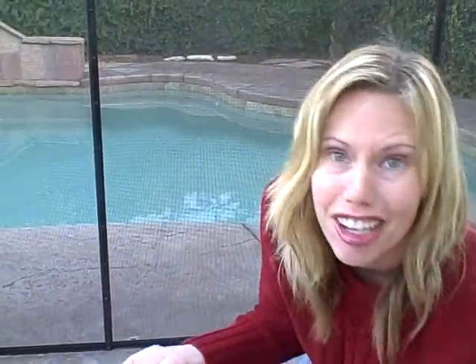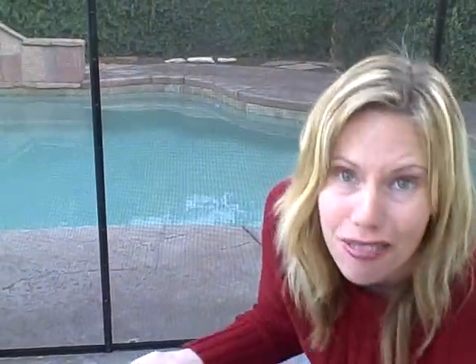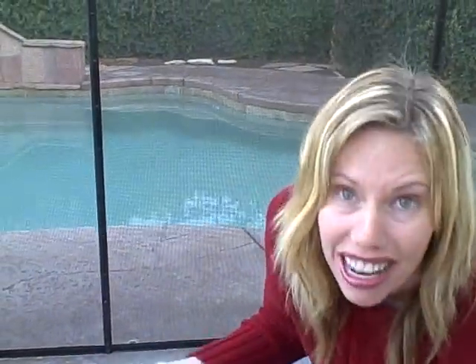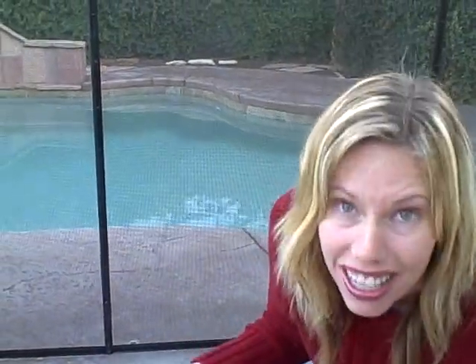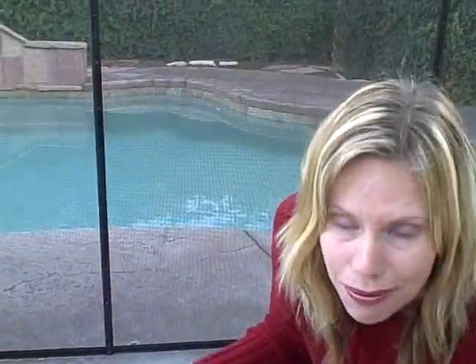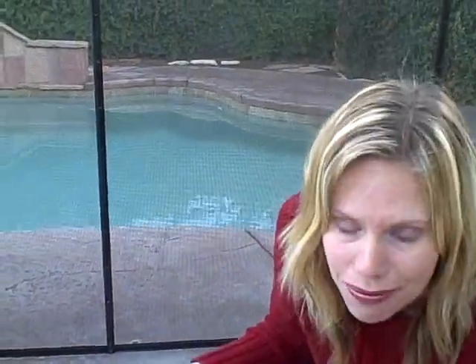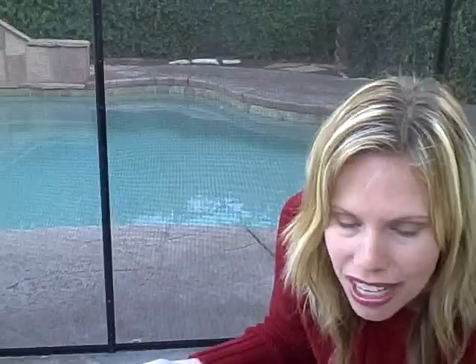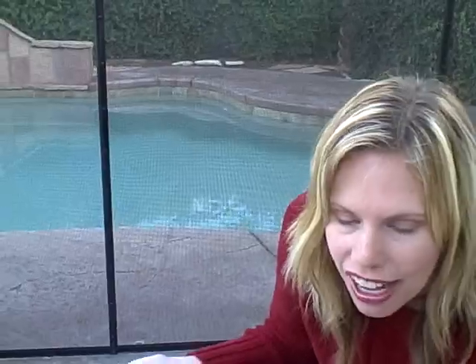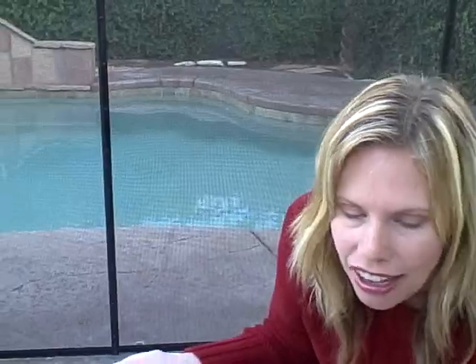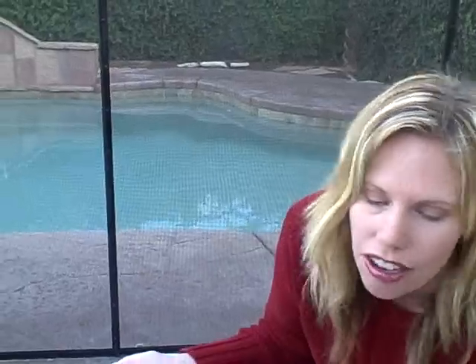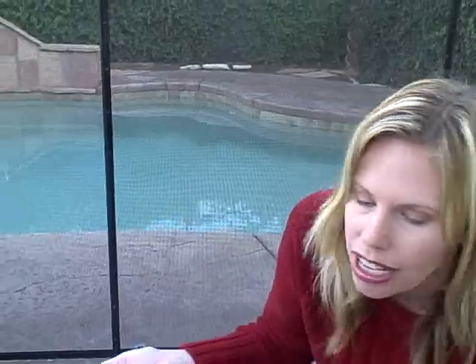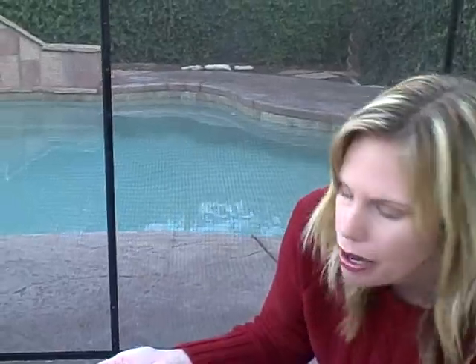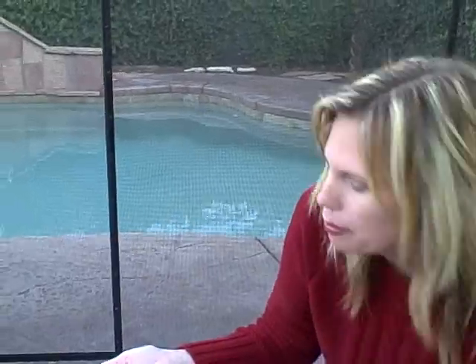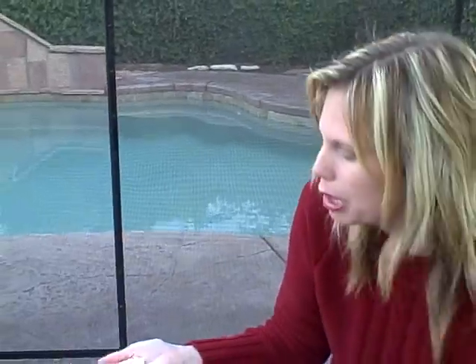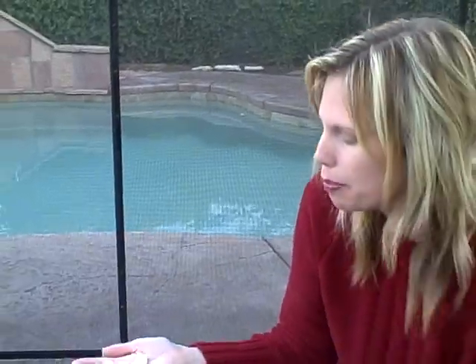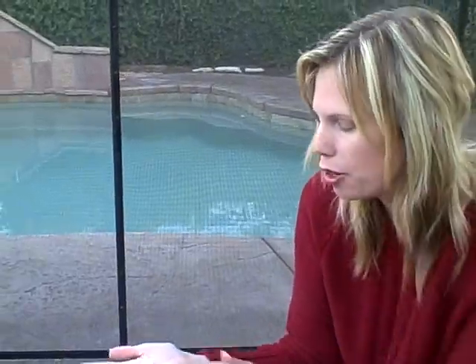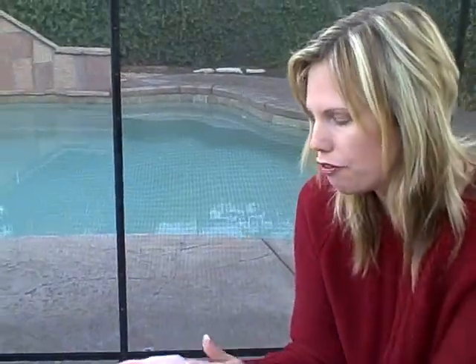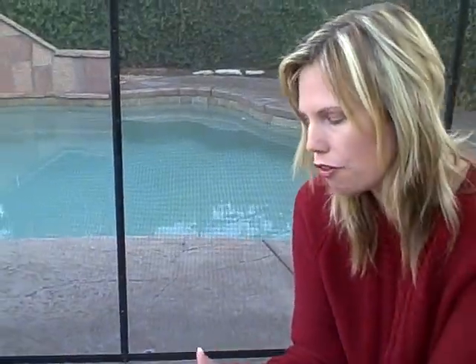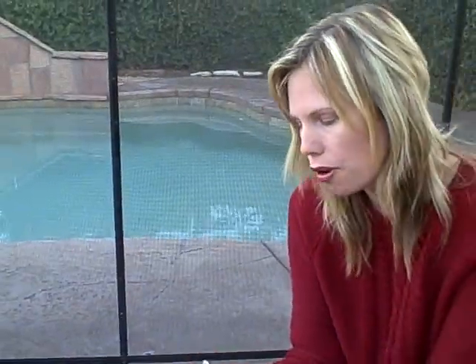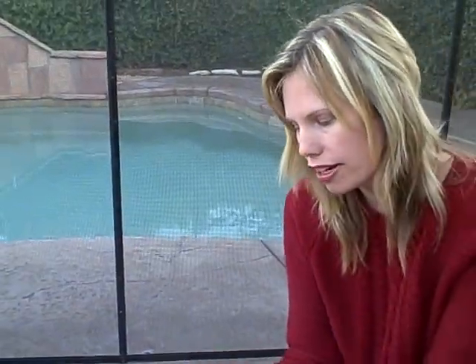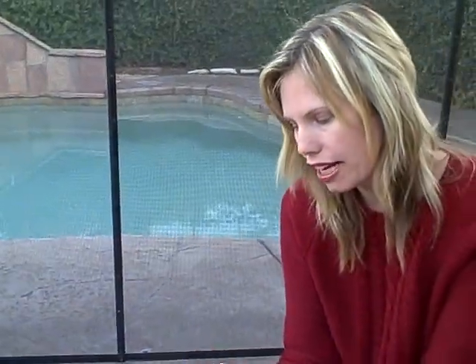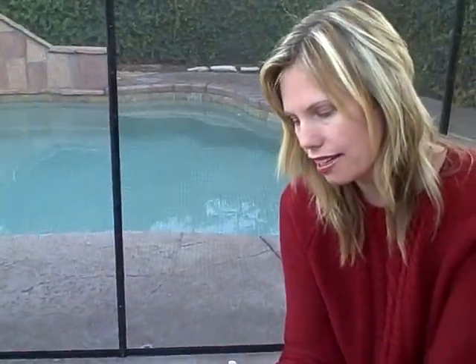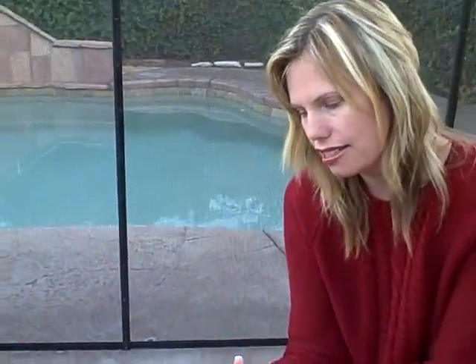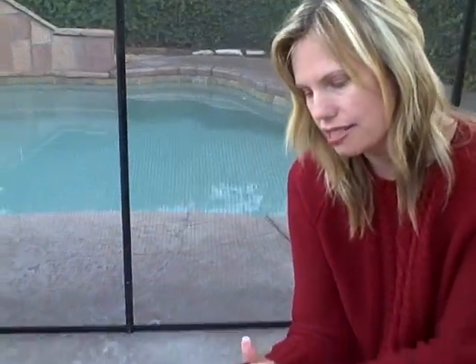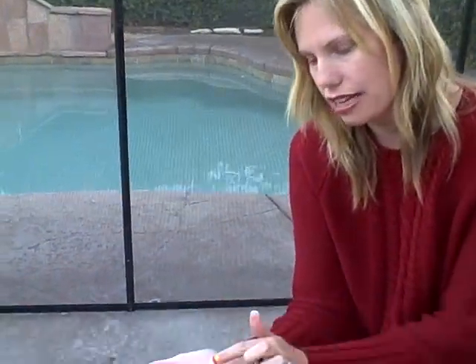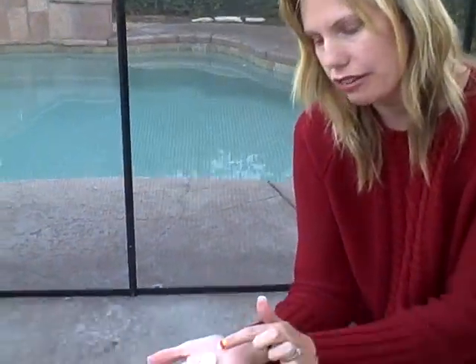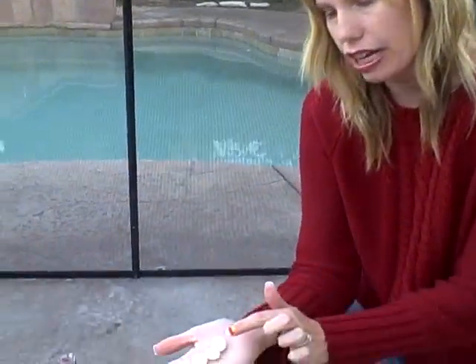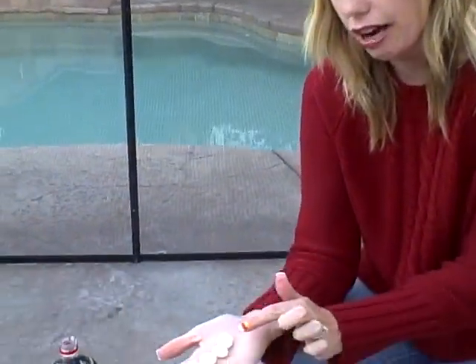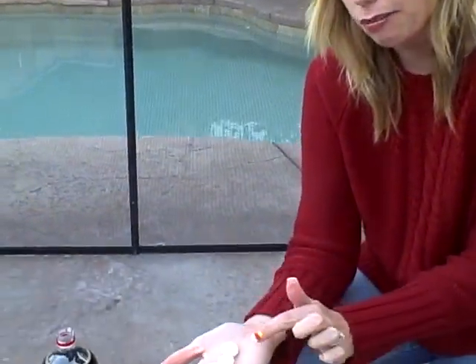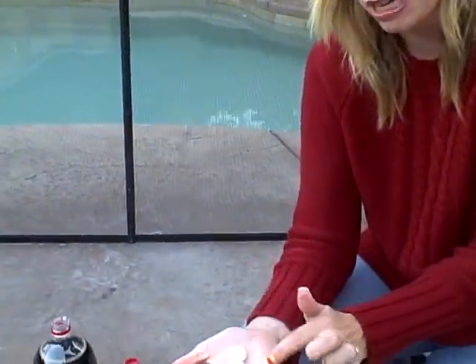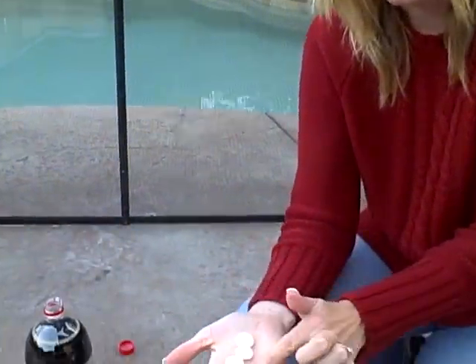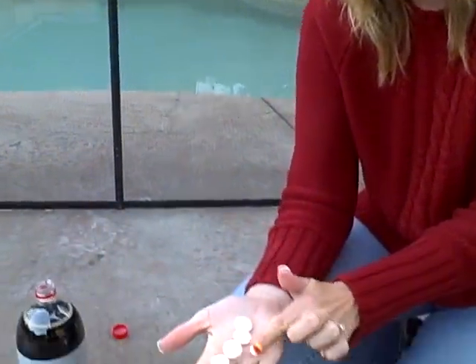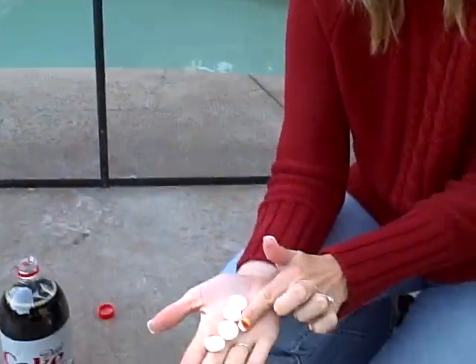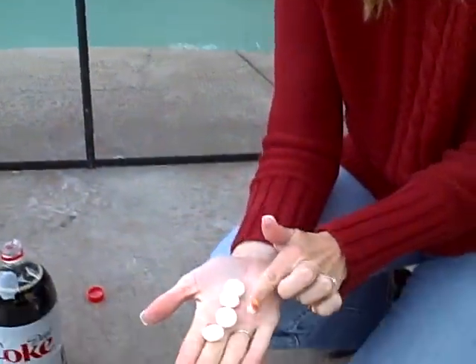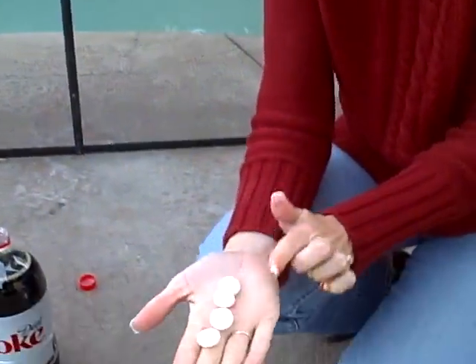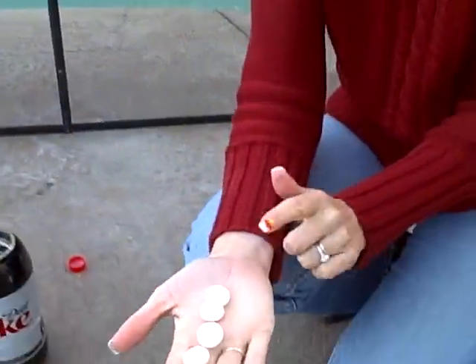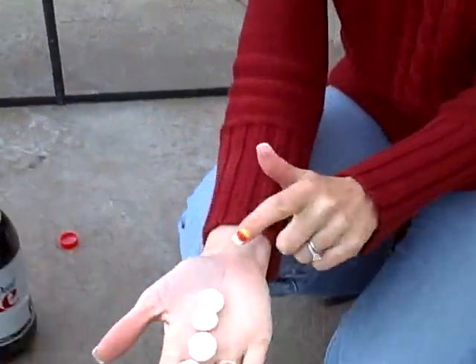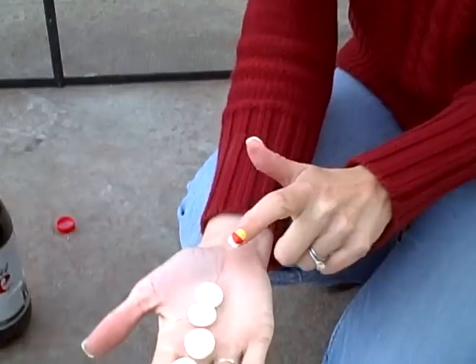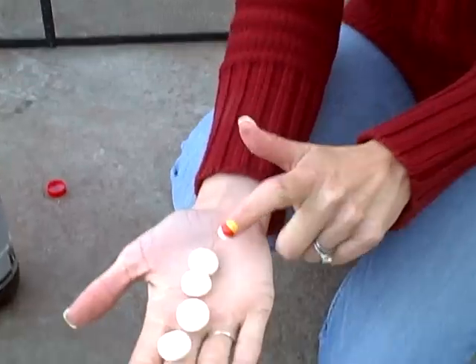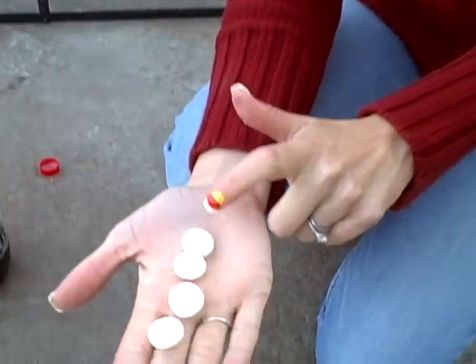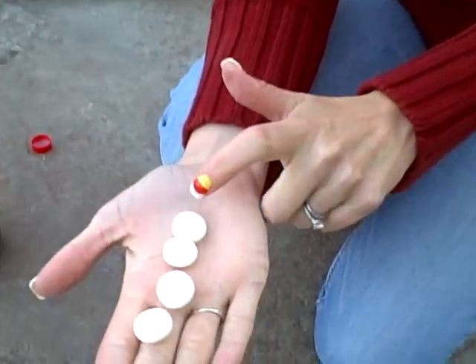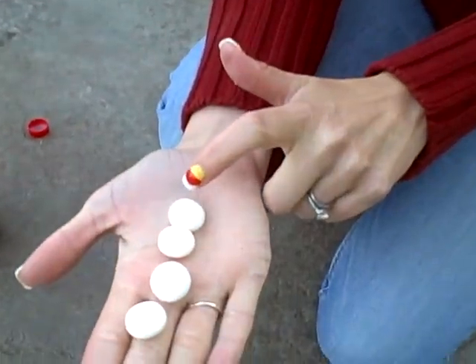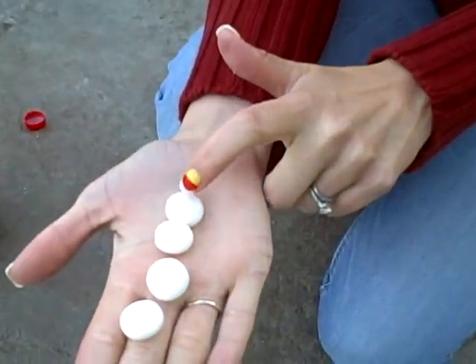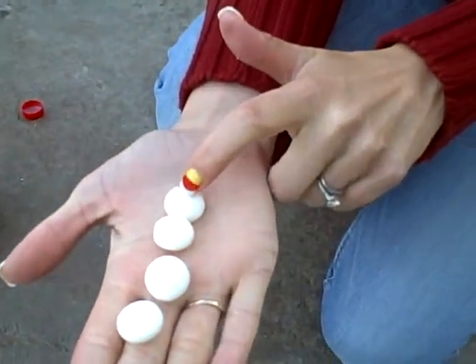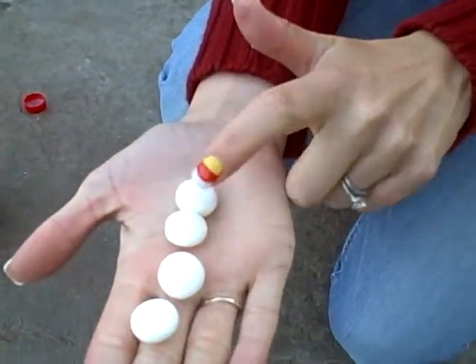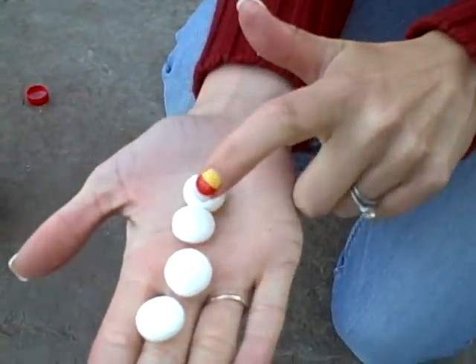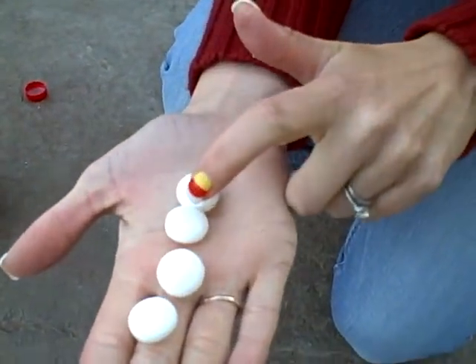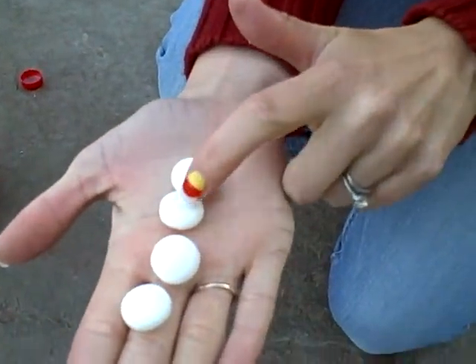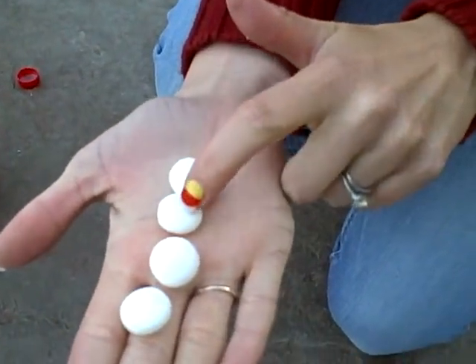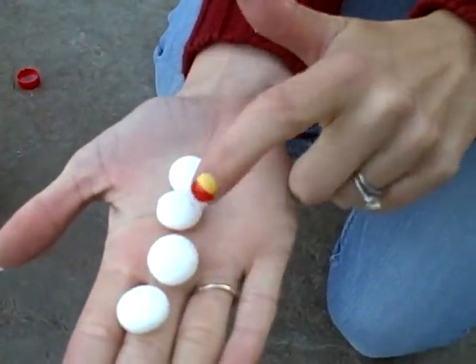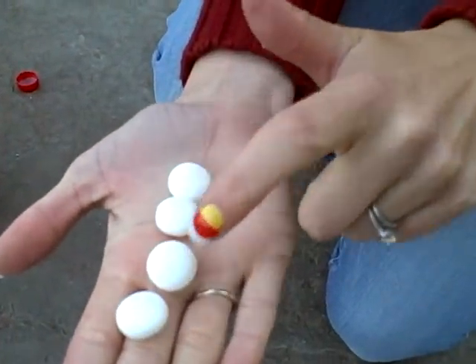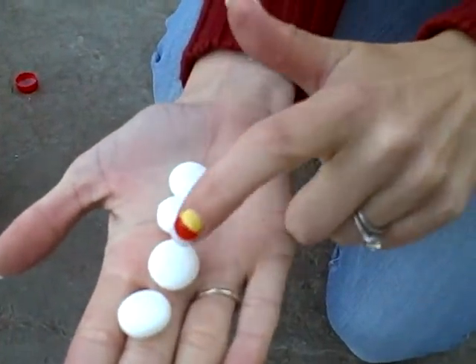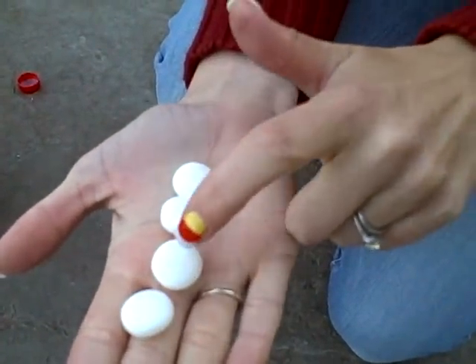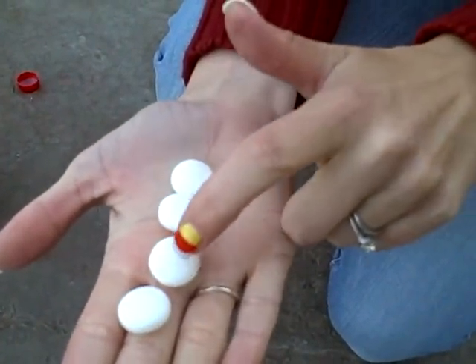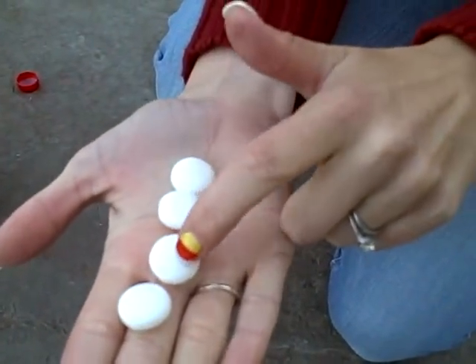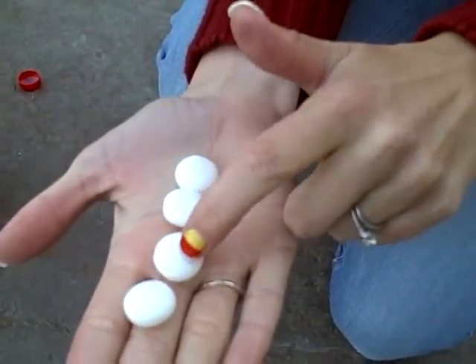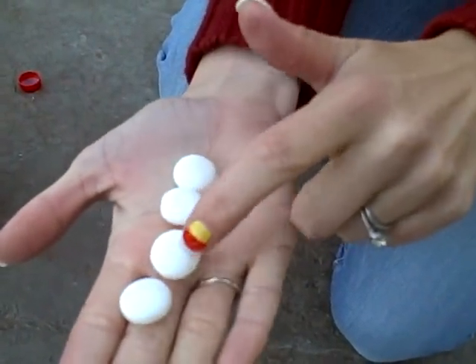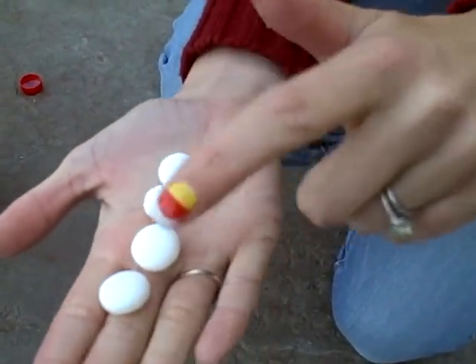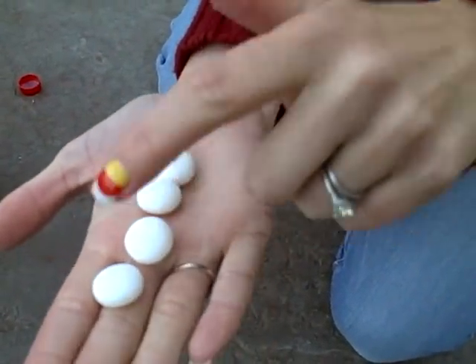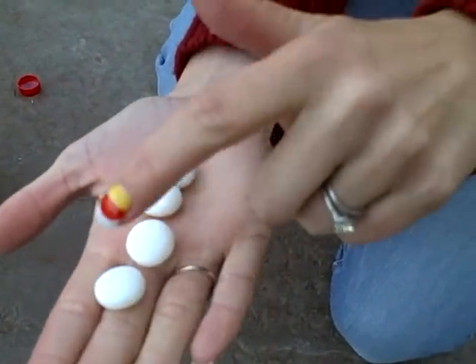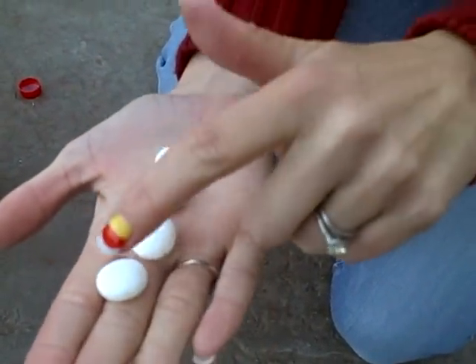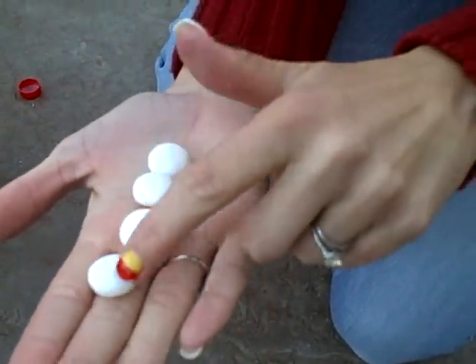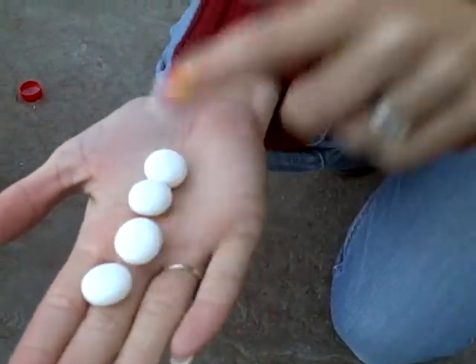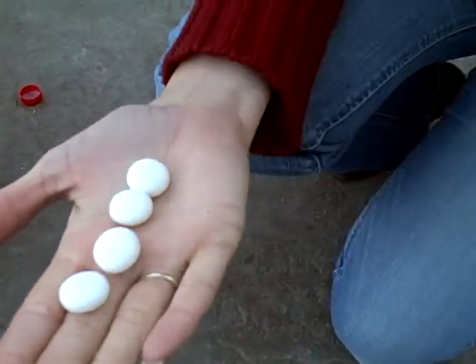Are you ready? I'm going to put four candies in. Help me count and make sure I have four here. One, two, three, four.